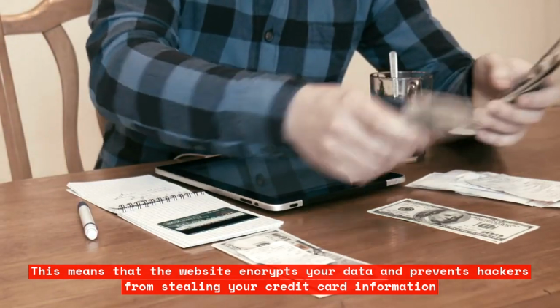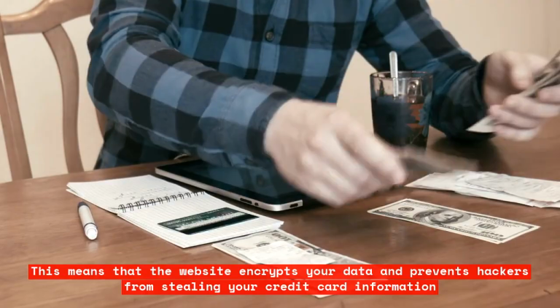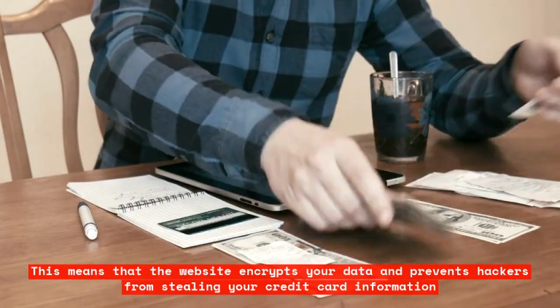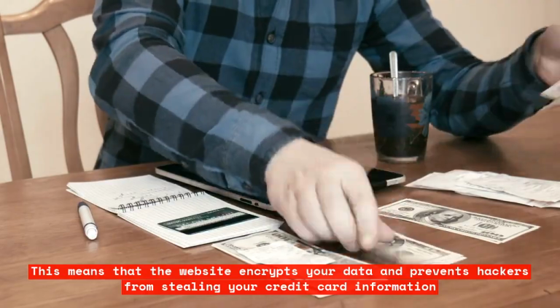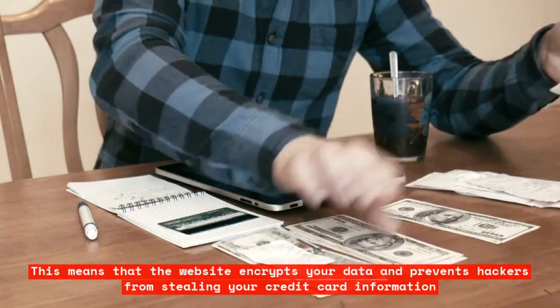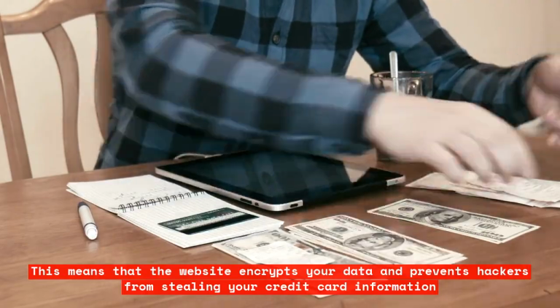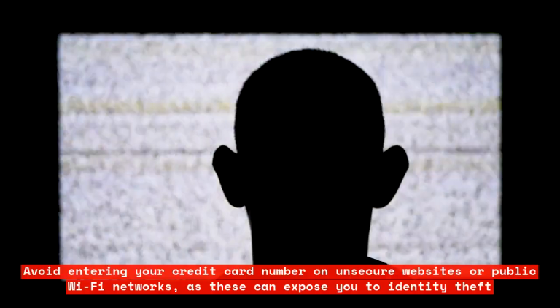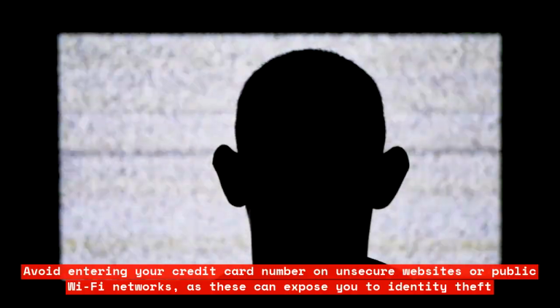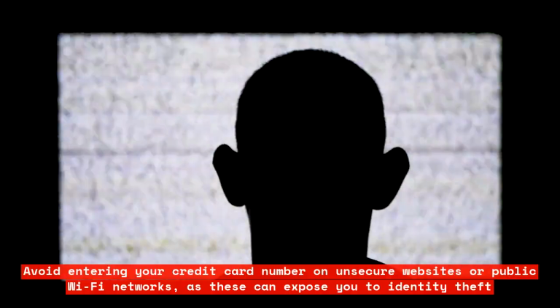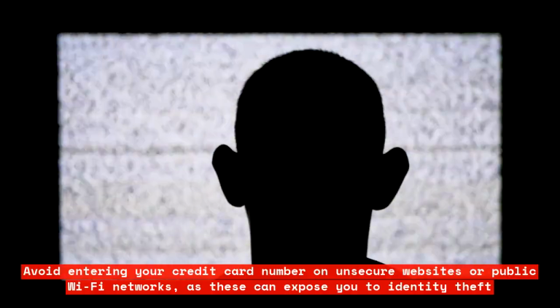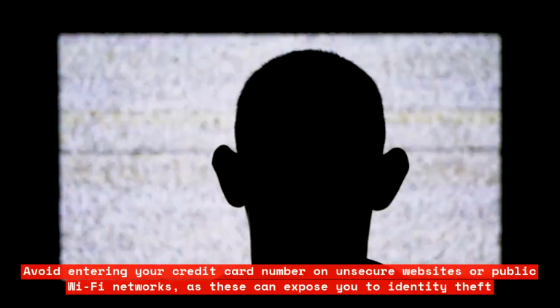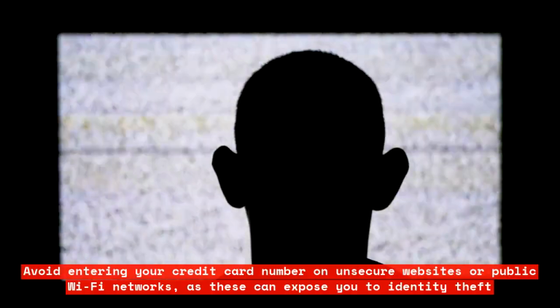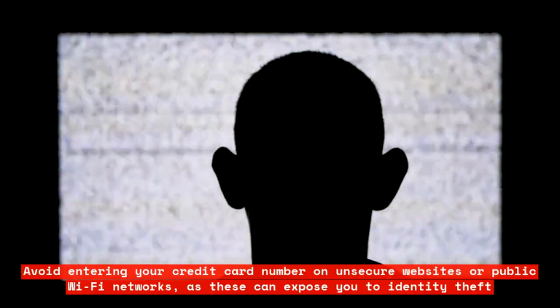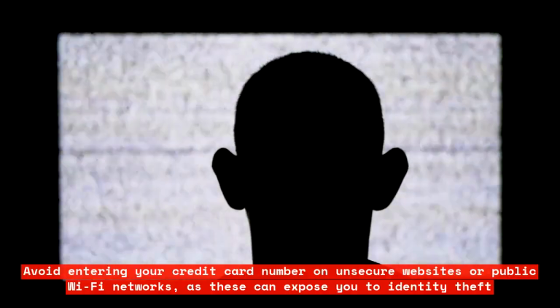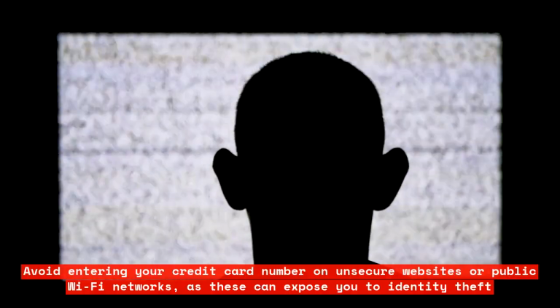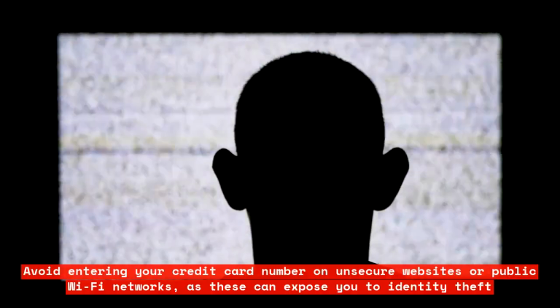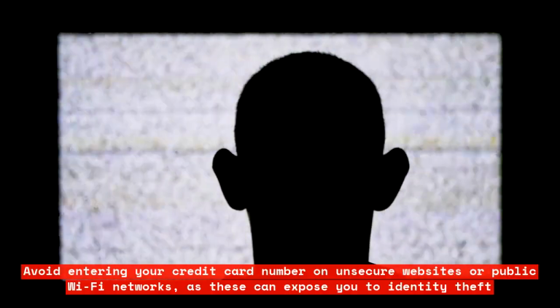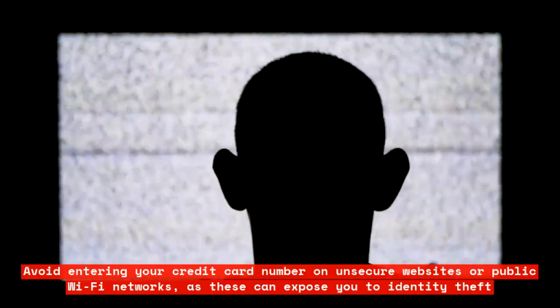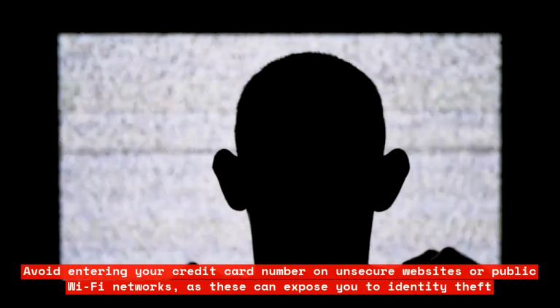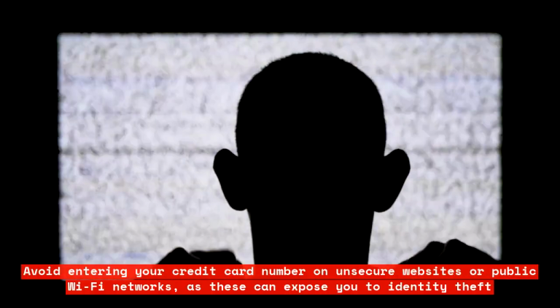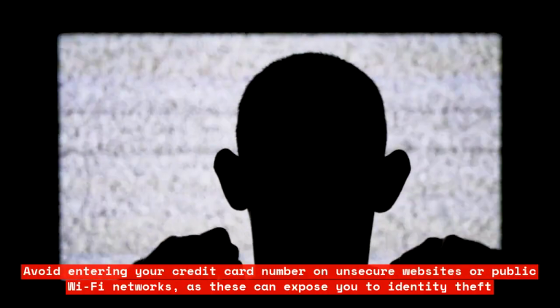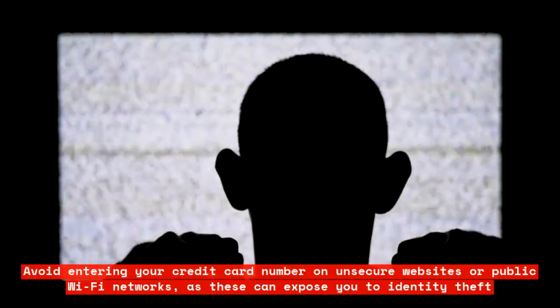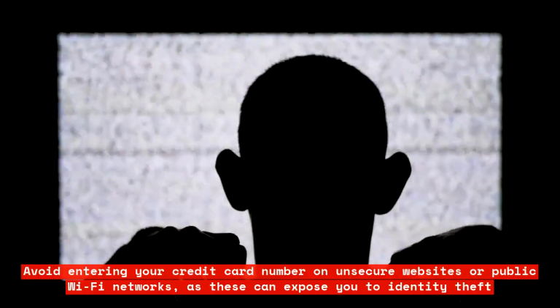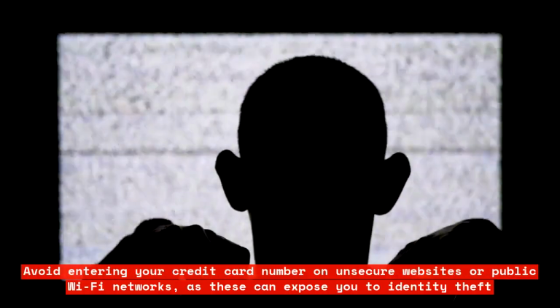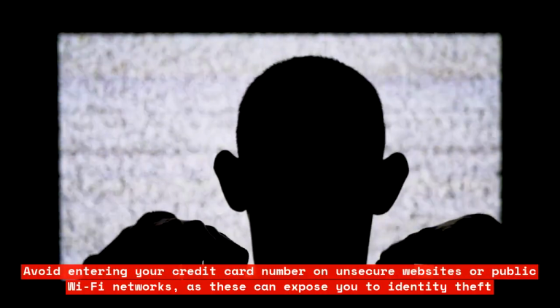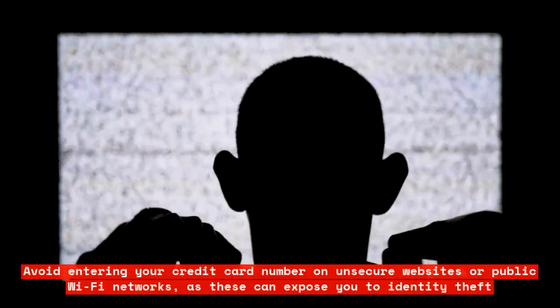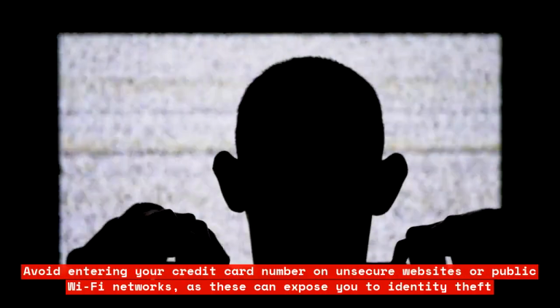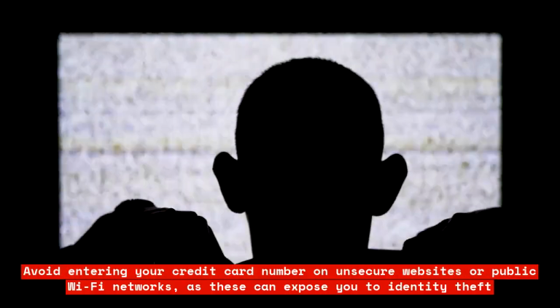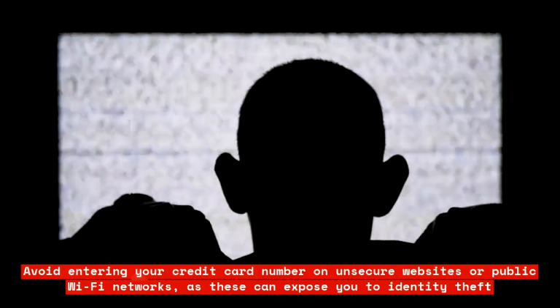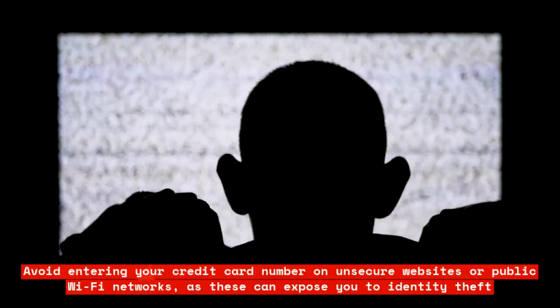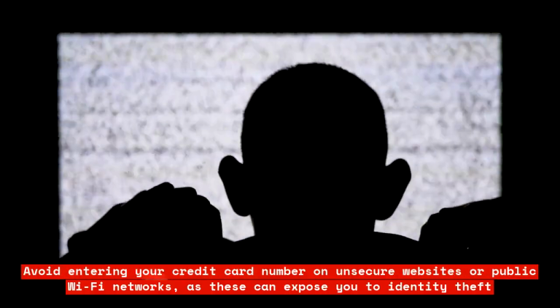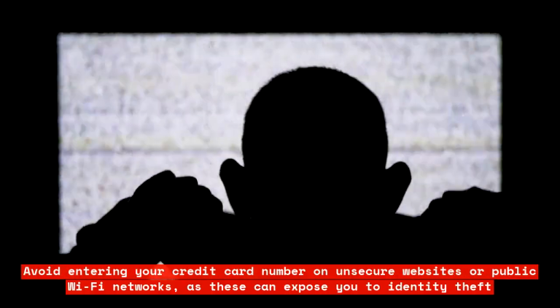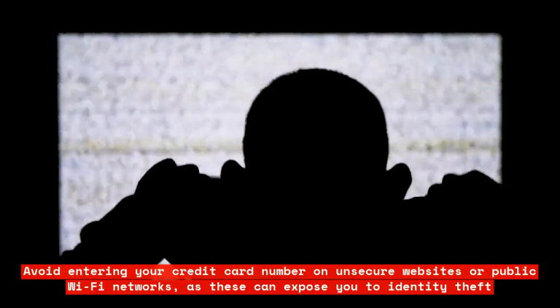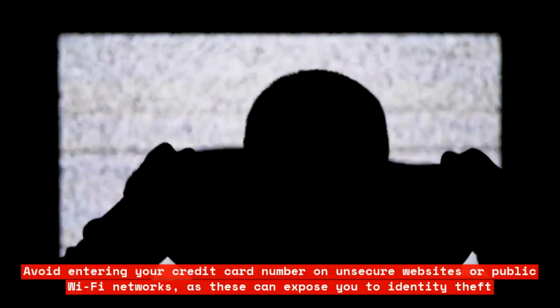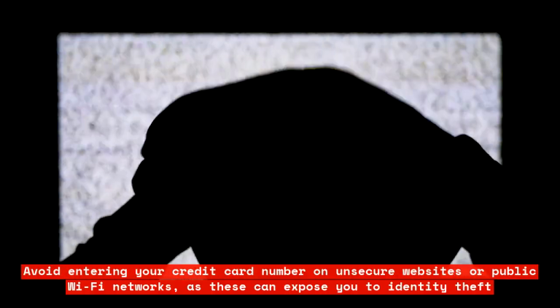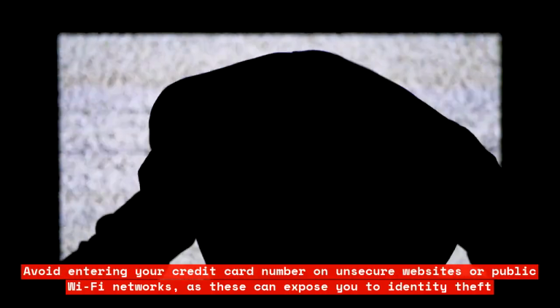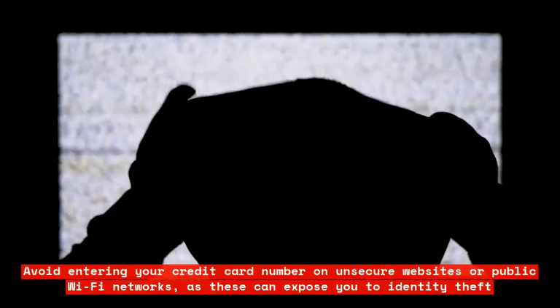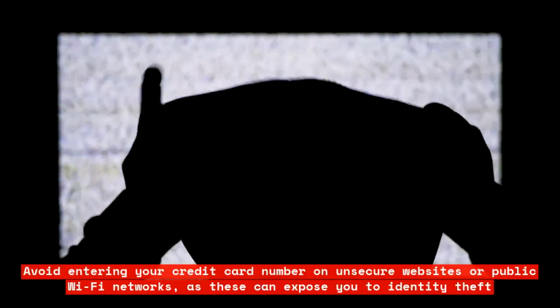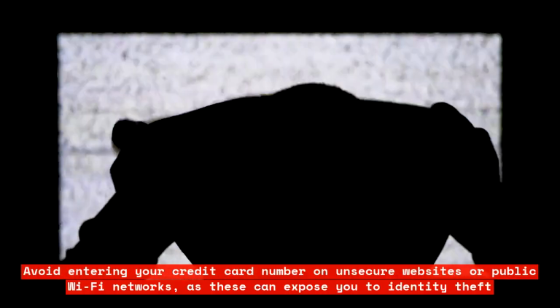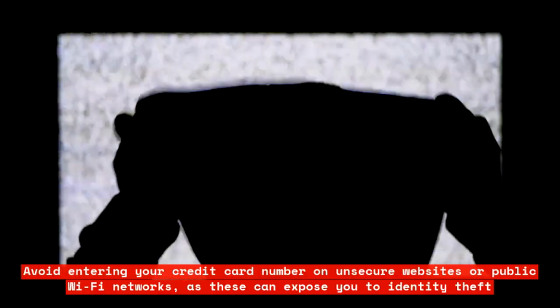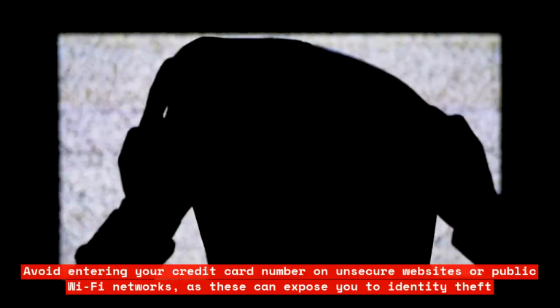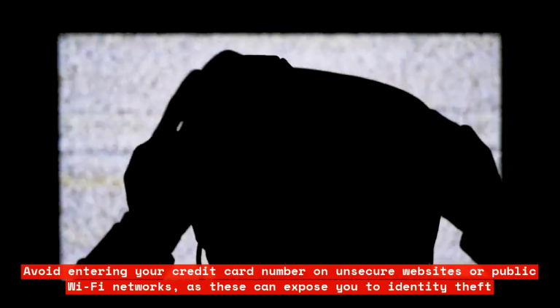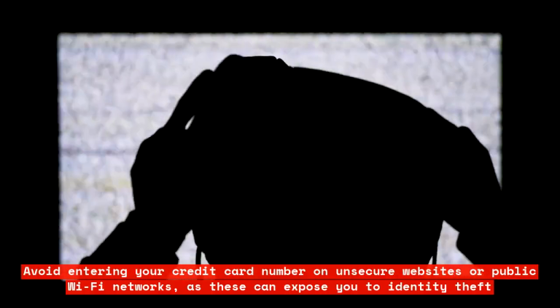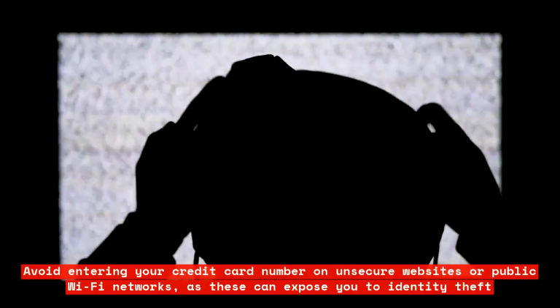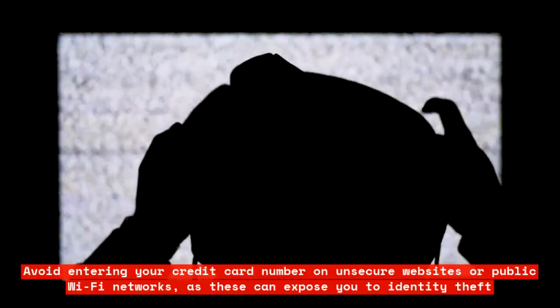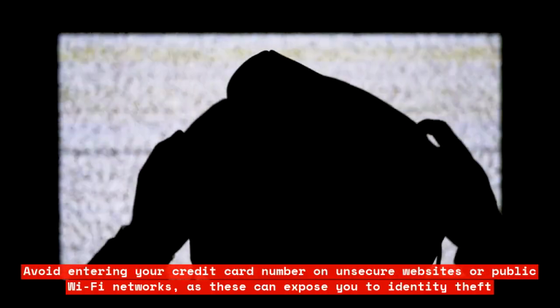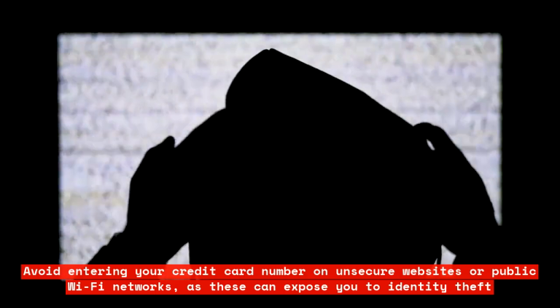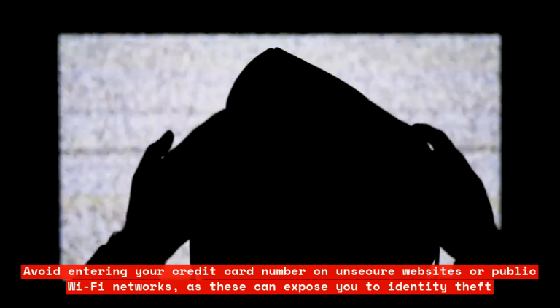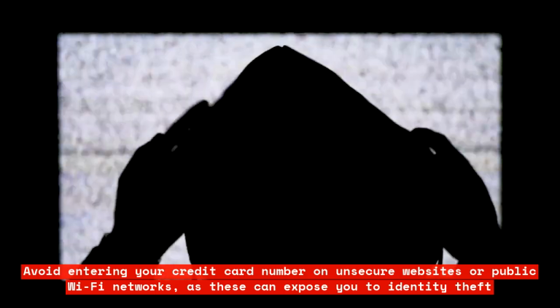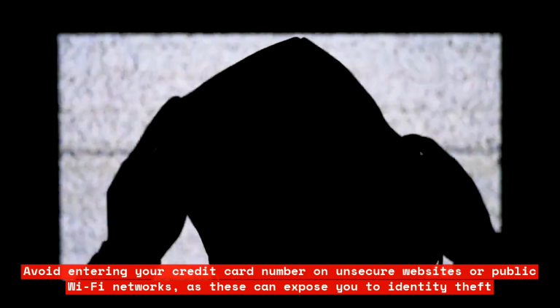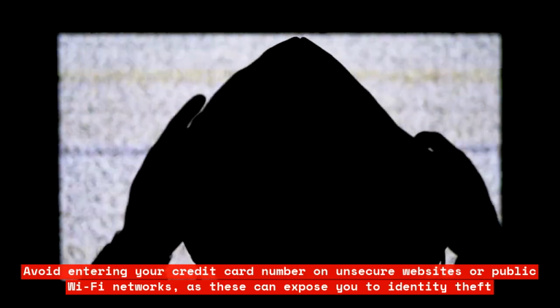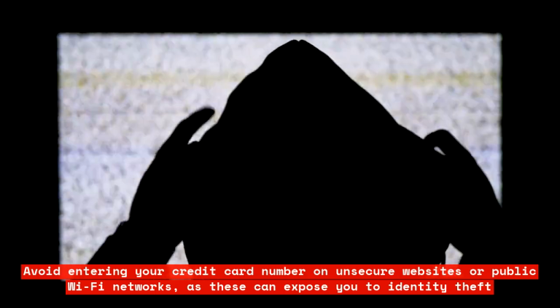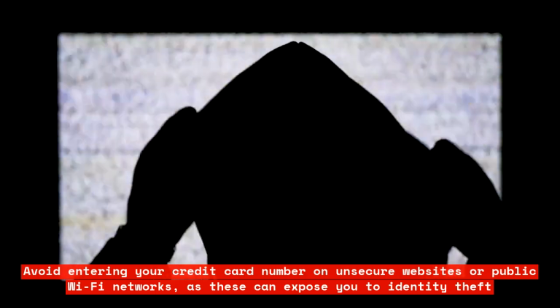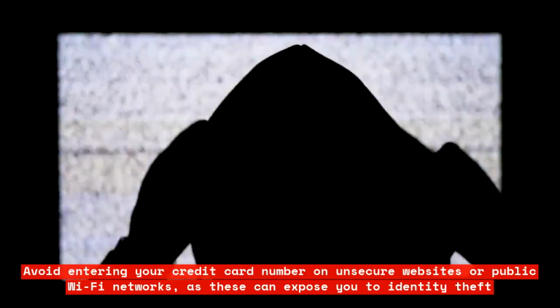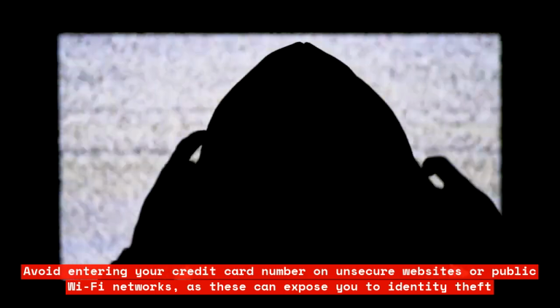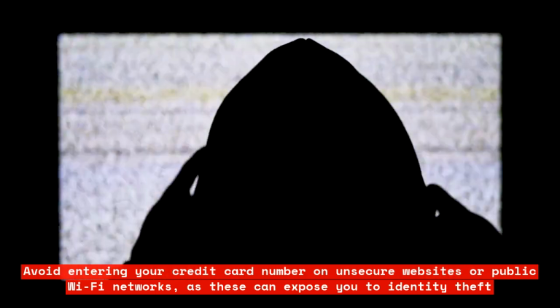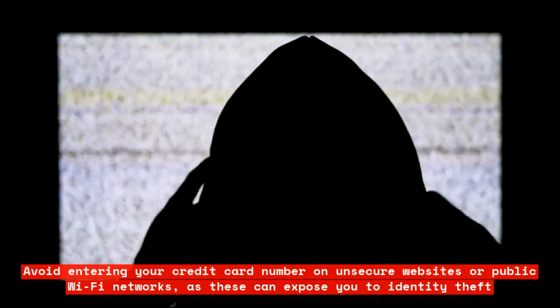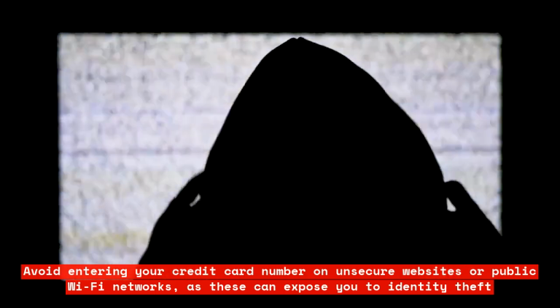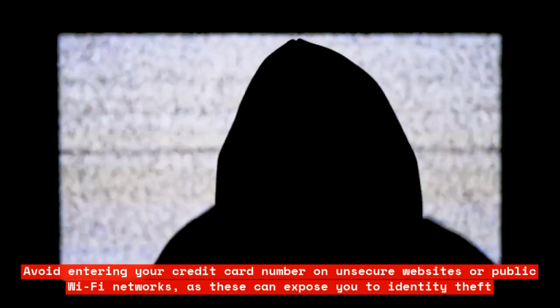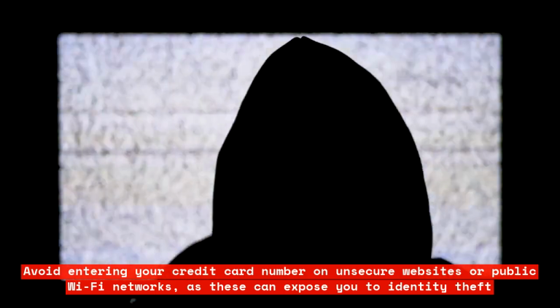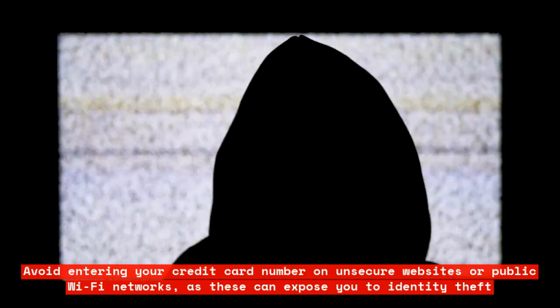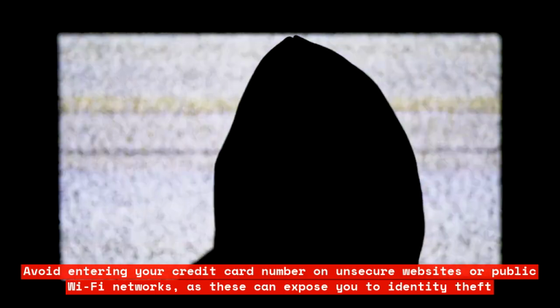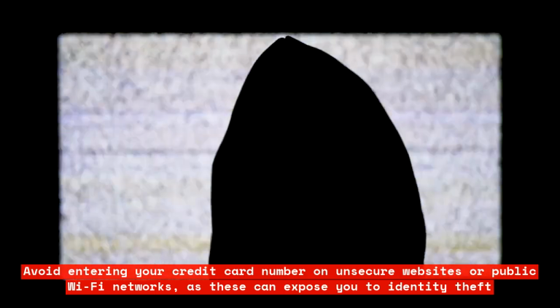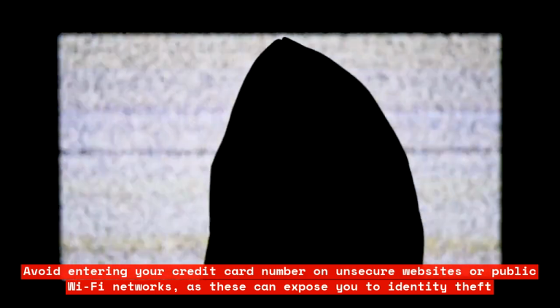Avoid entering your credit card number on unsecure websites or public Wi-Fi networks, as these can expose you to identity theft.